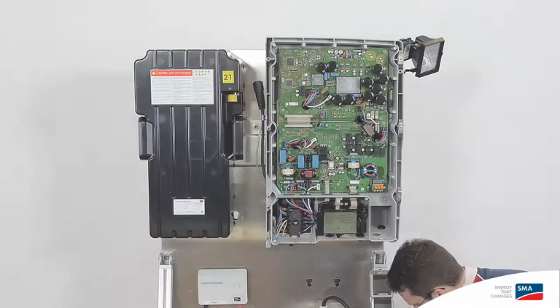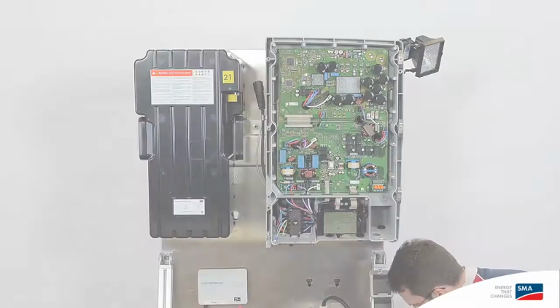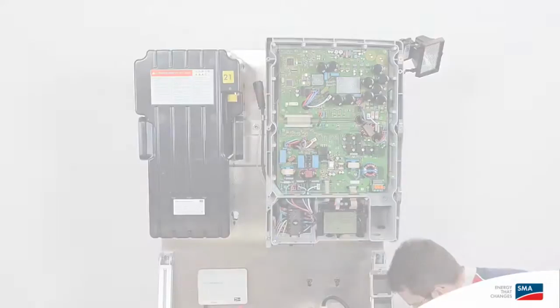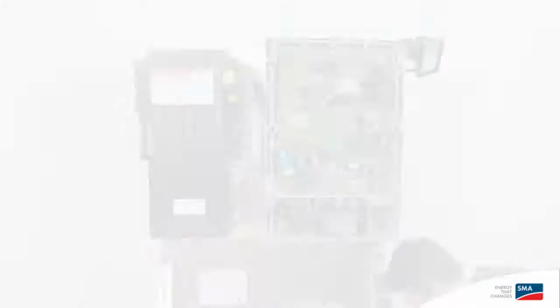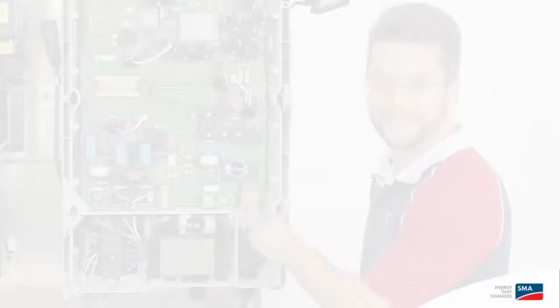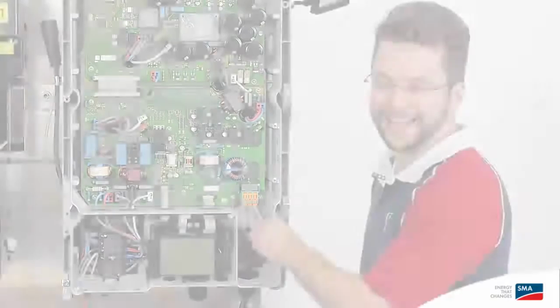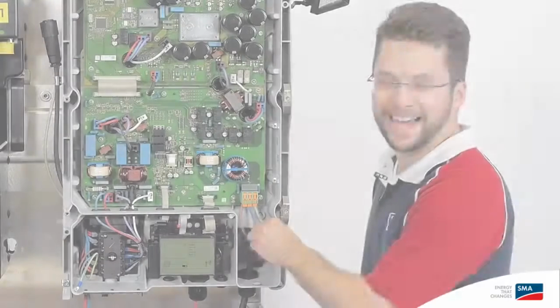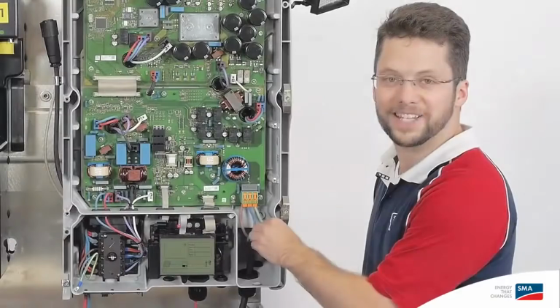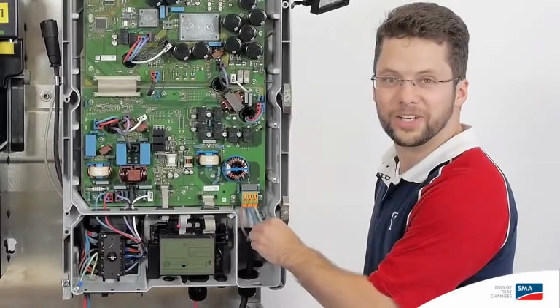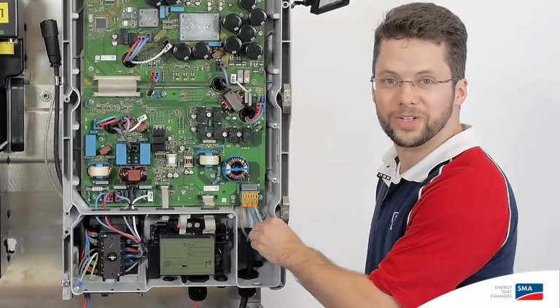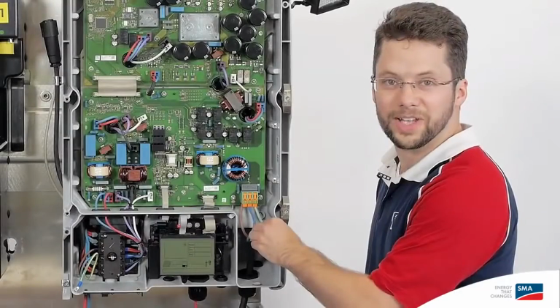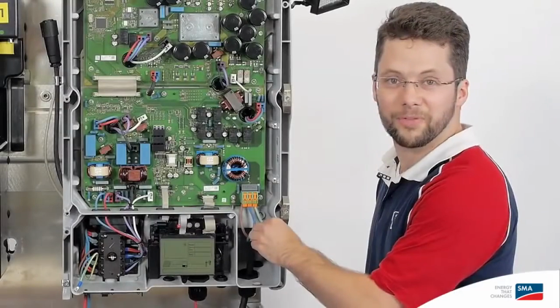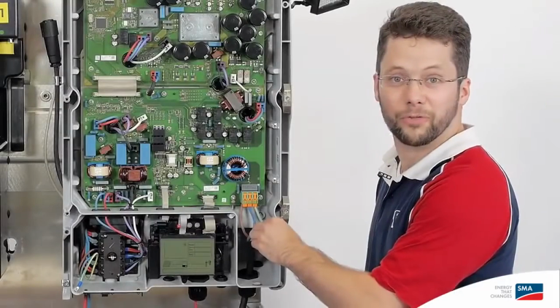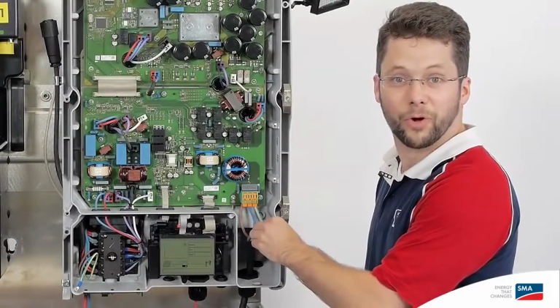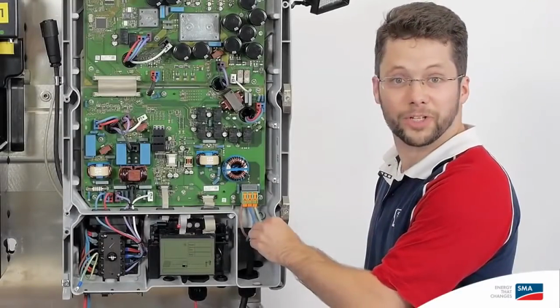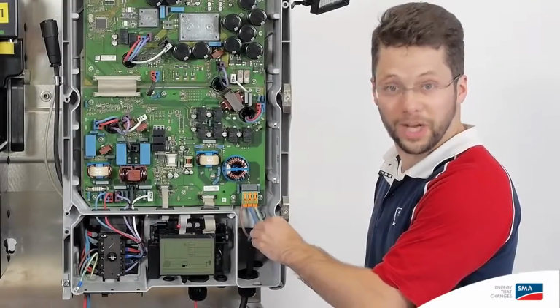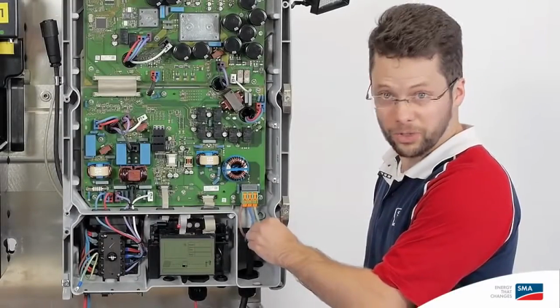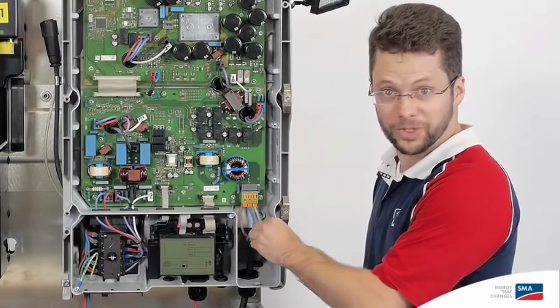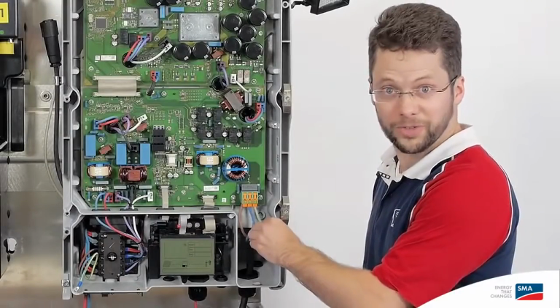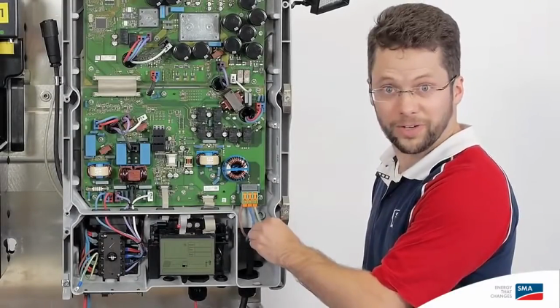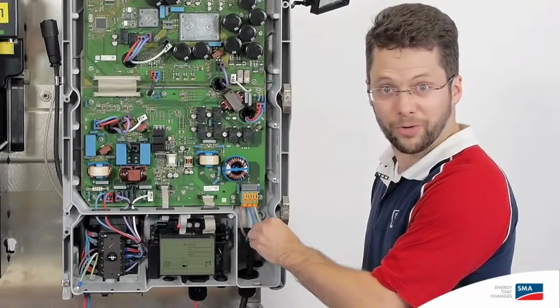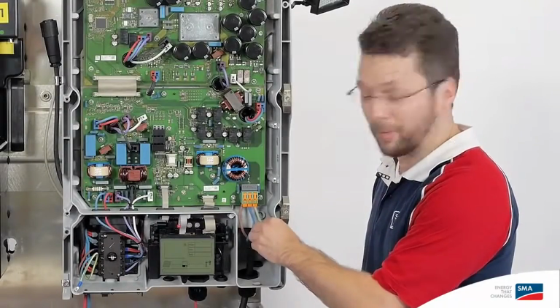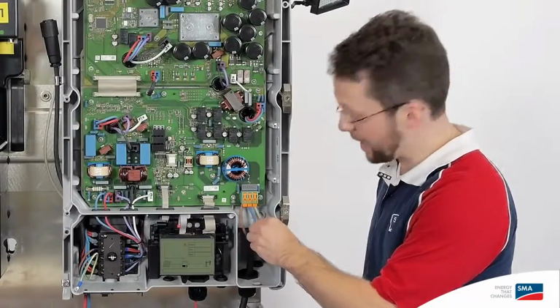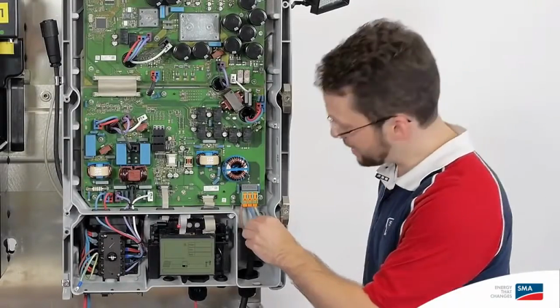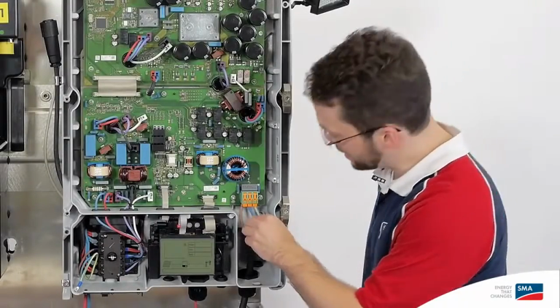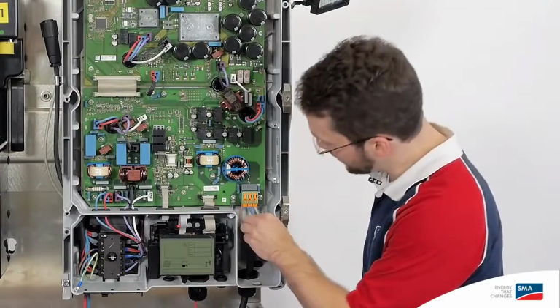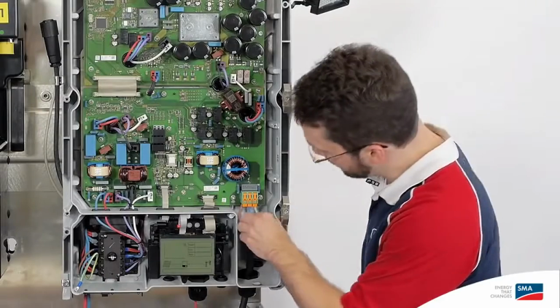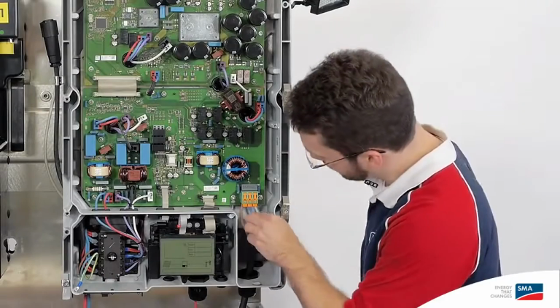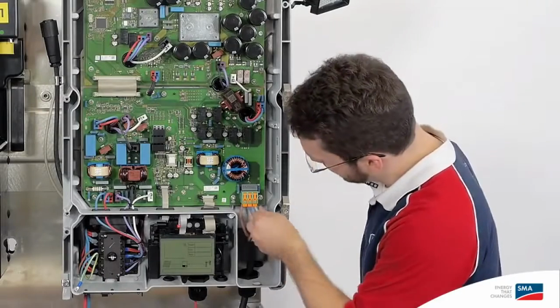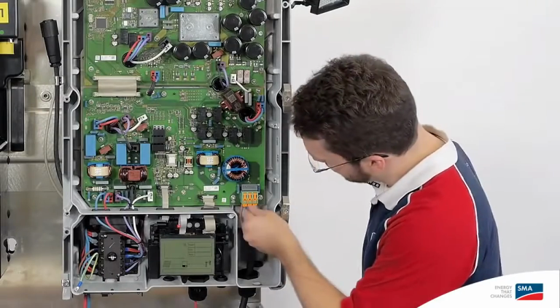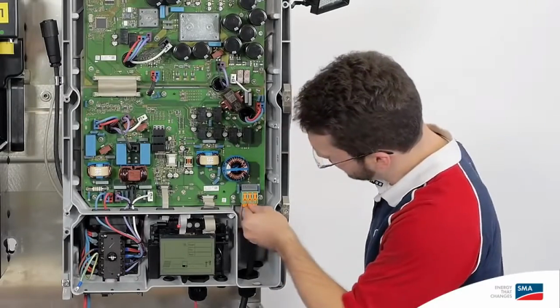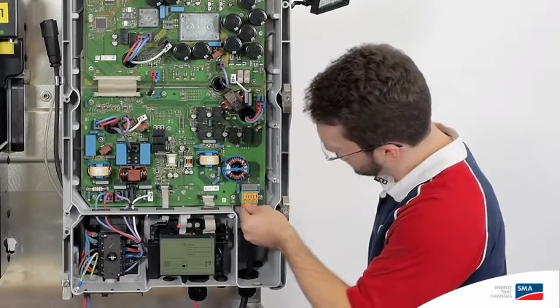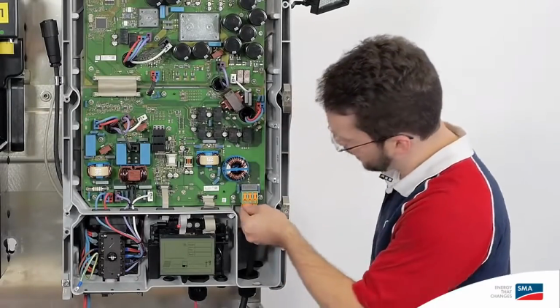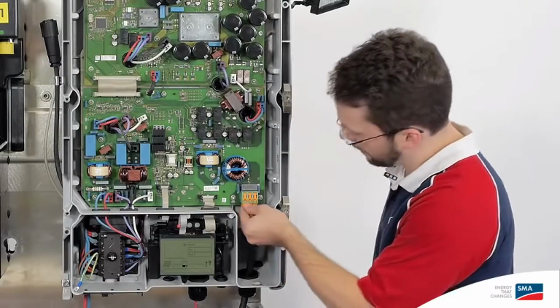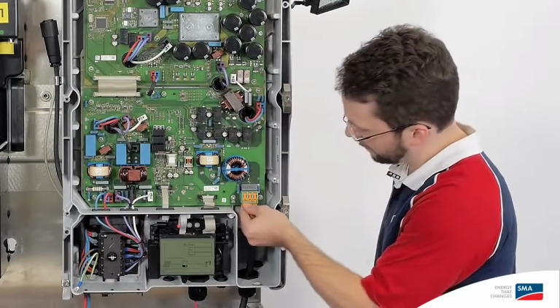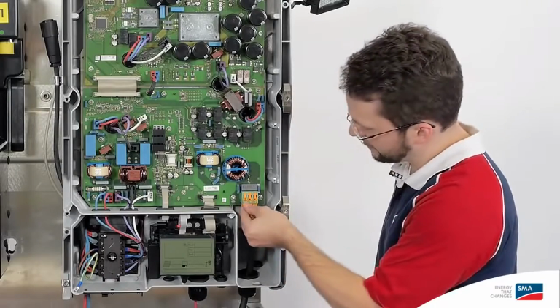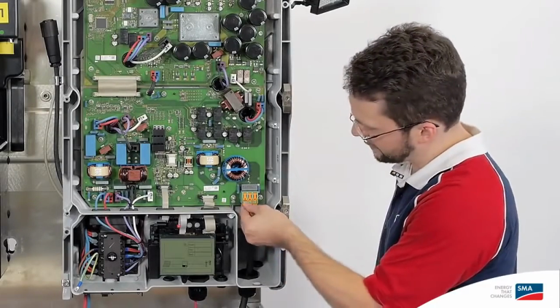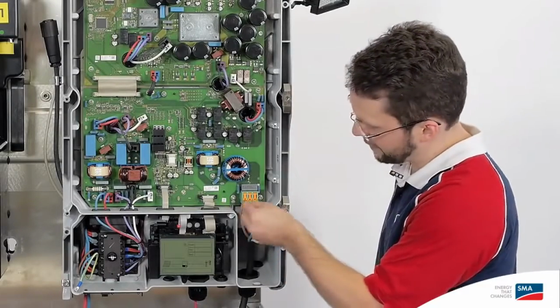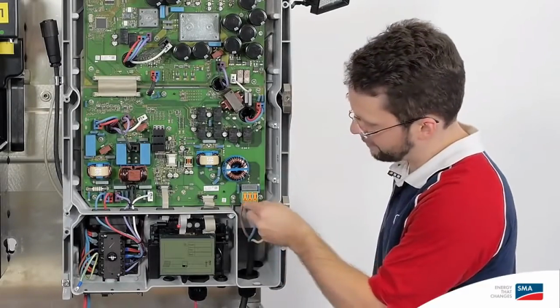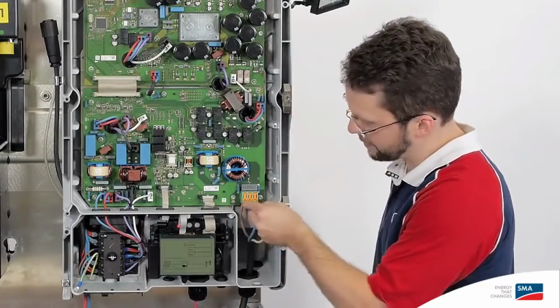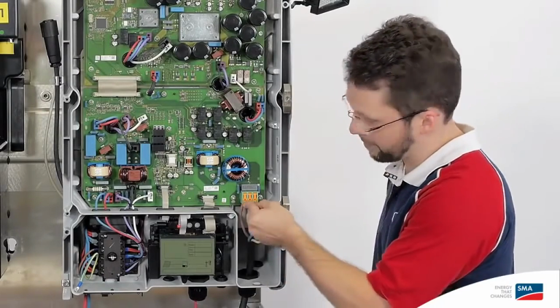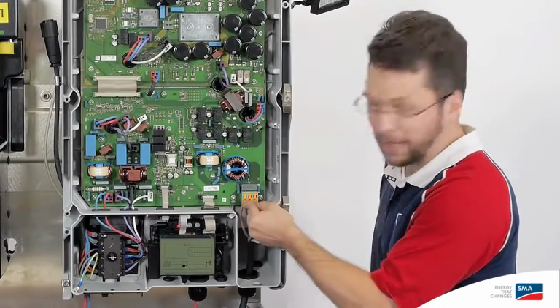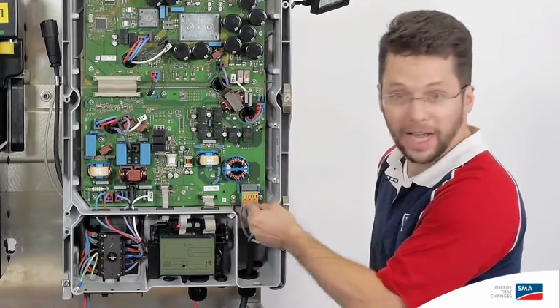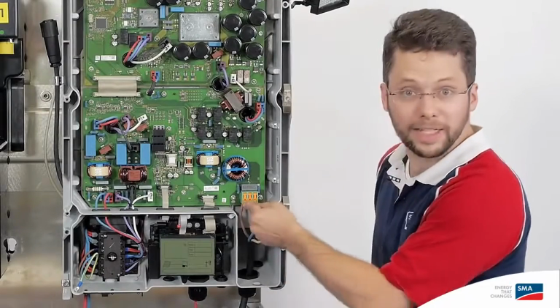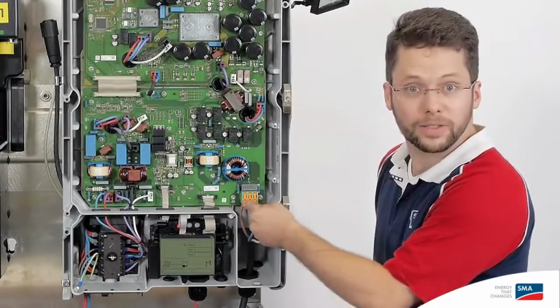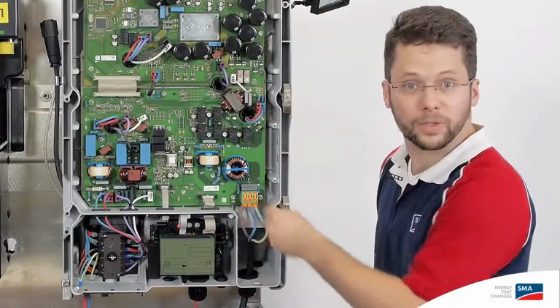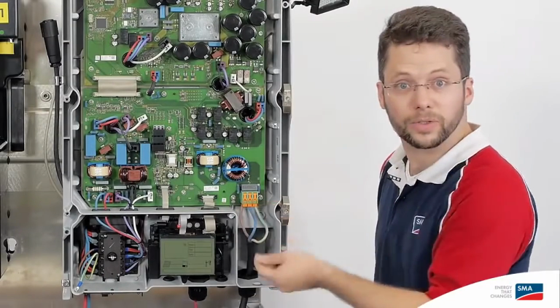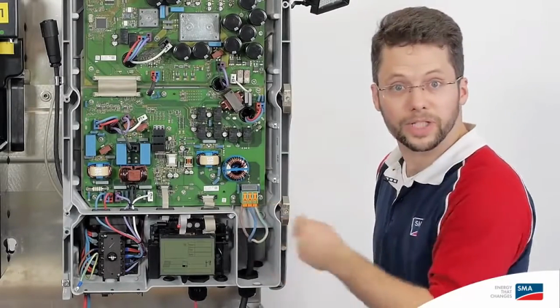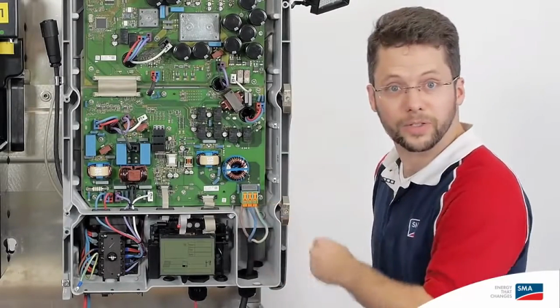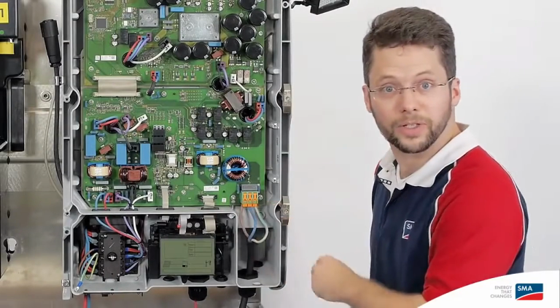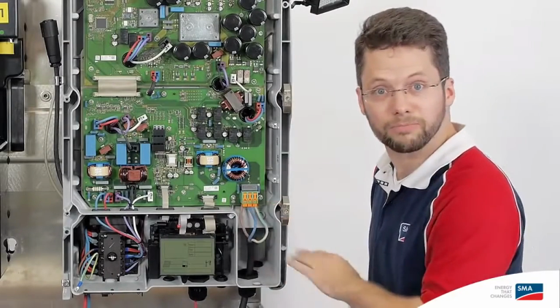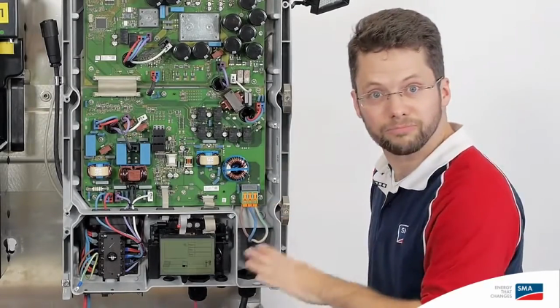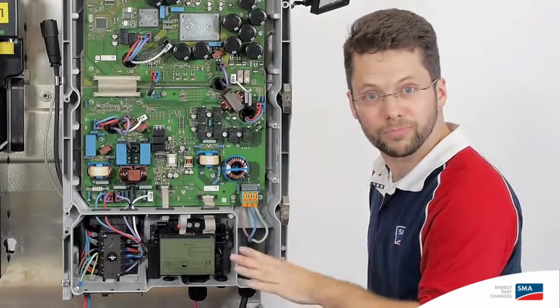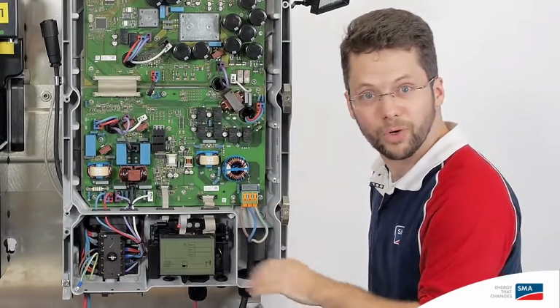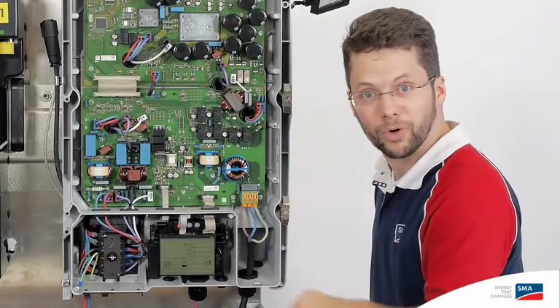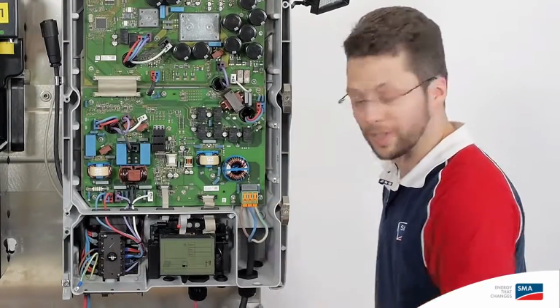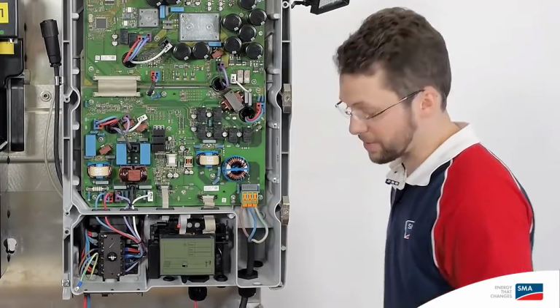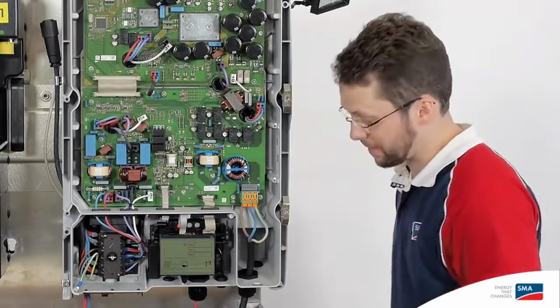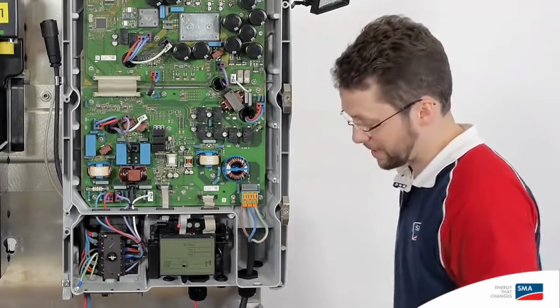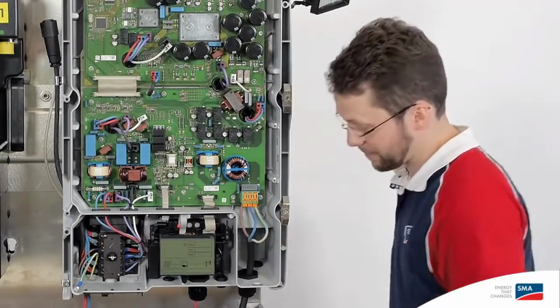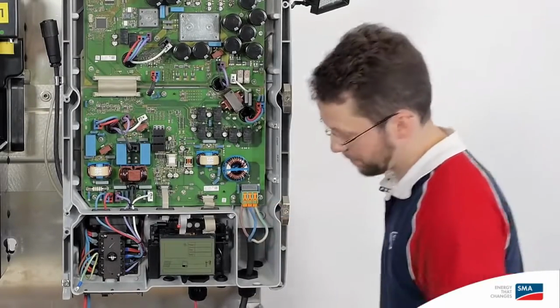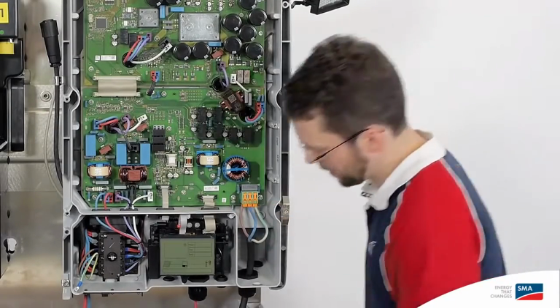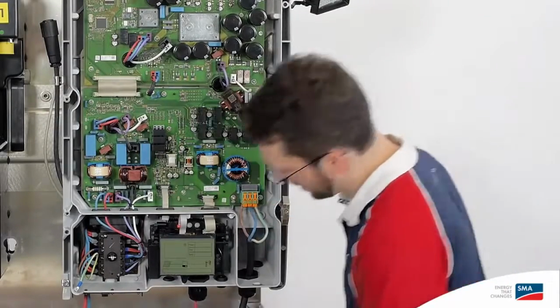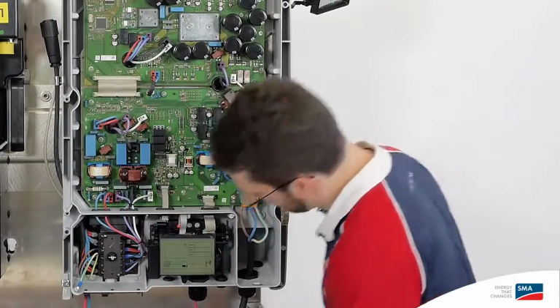We also prepared the AC connection ahead of time. Just put it into this screw terminal here, push down, and that's it.